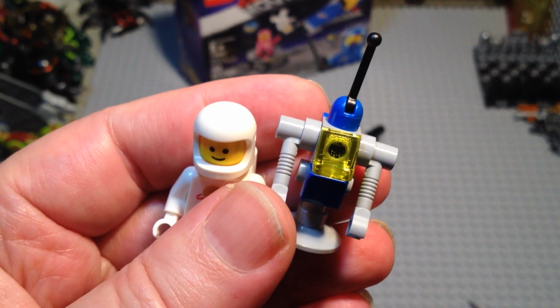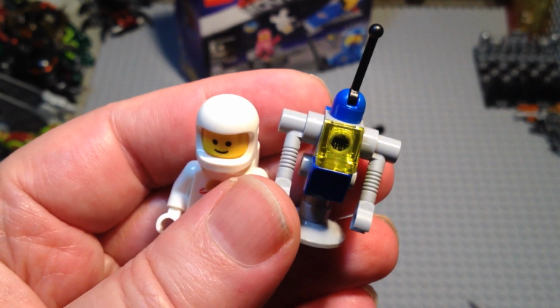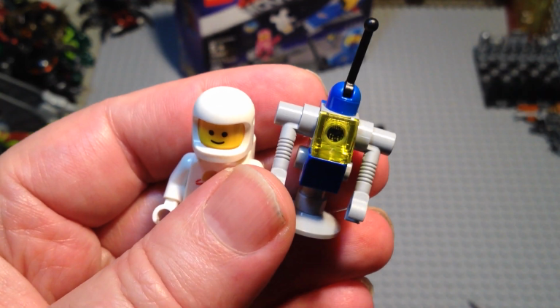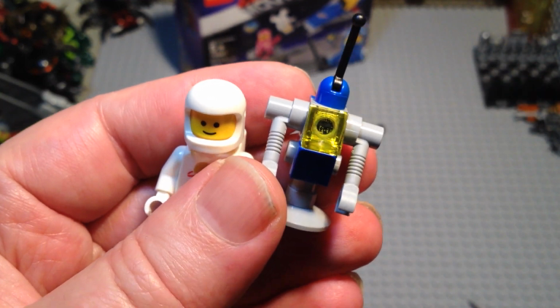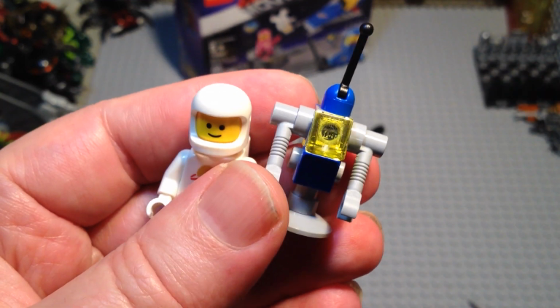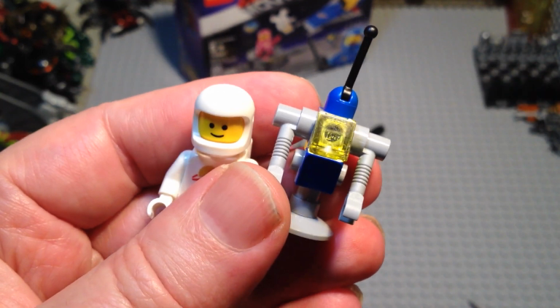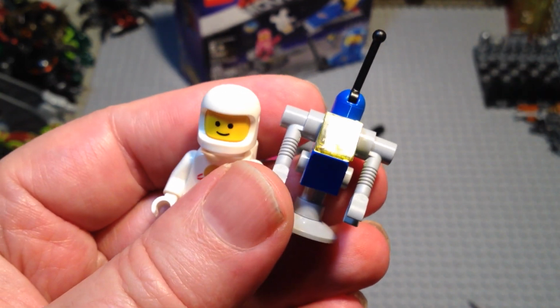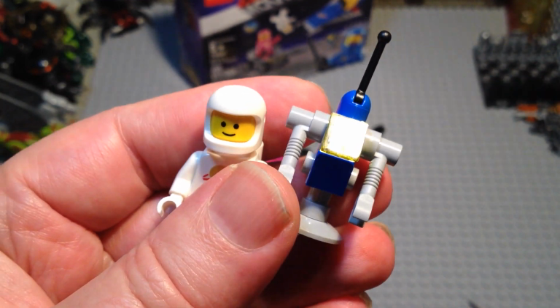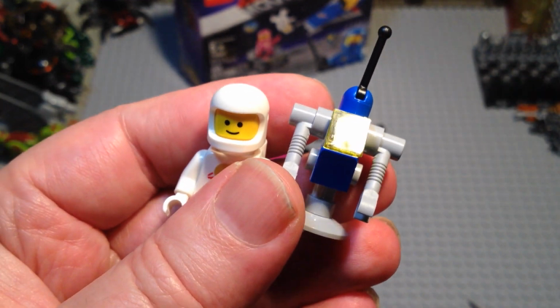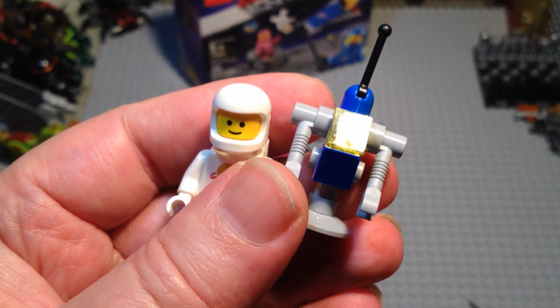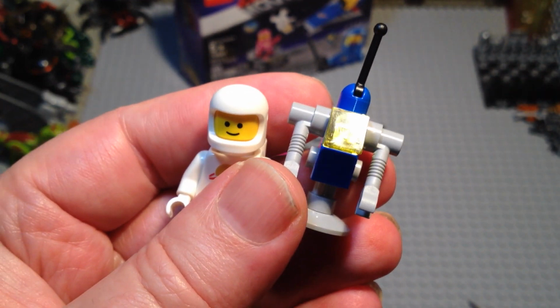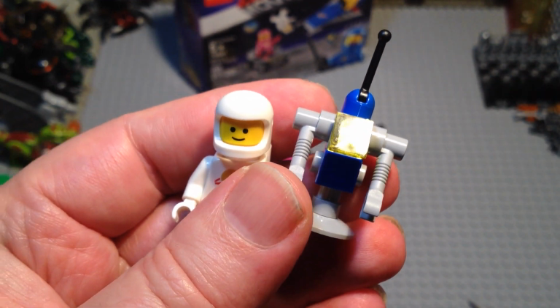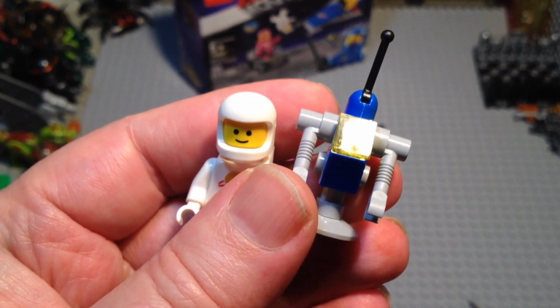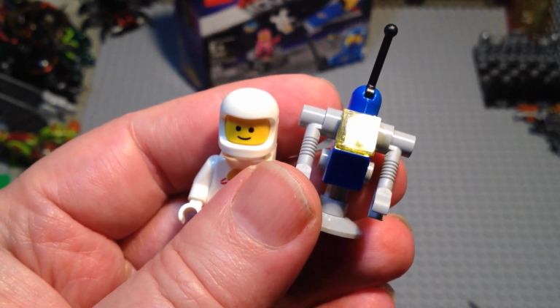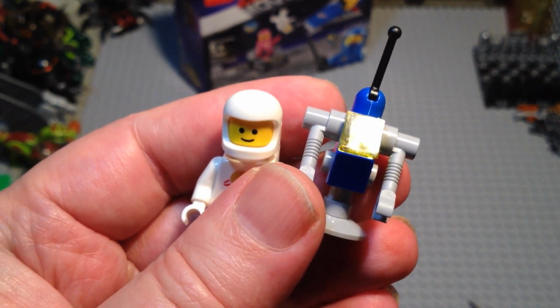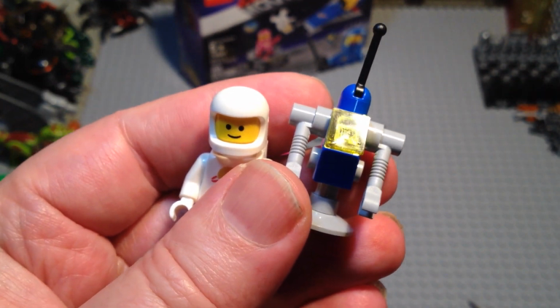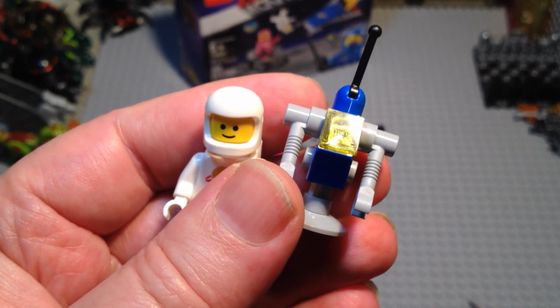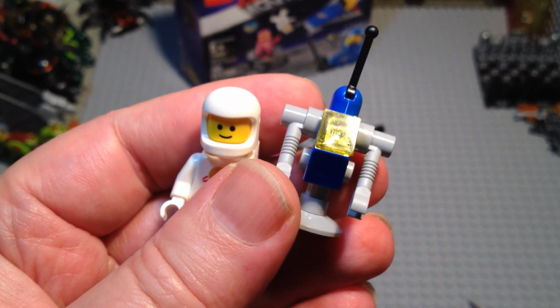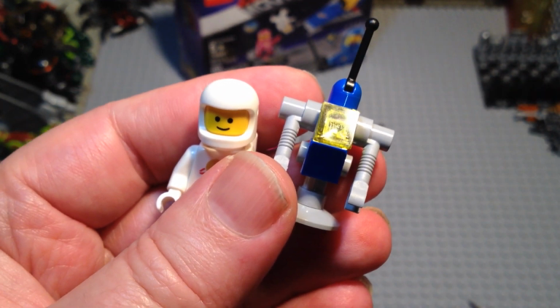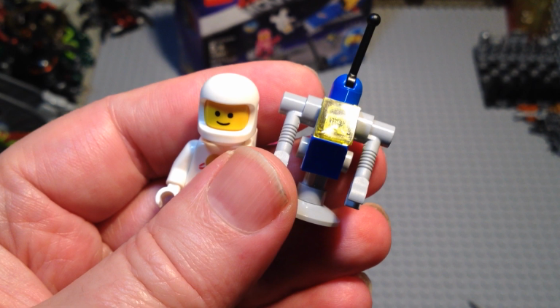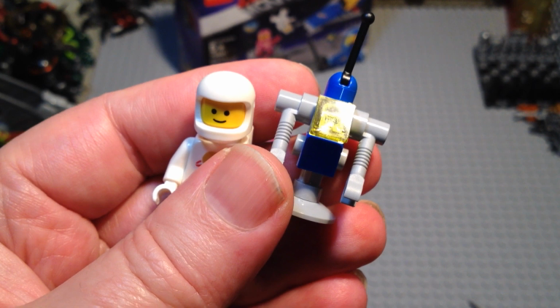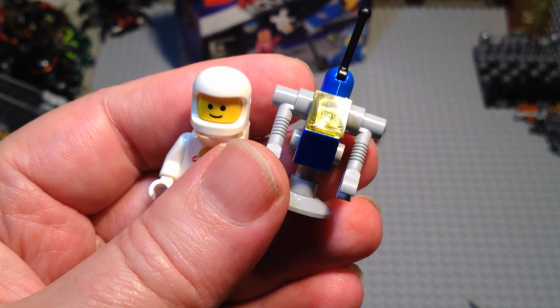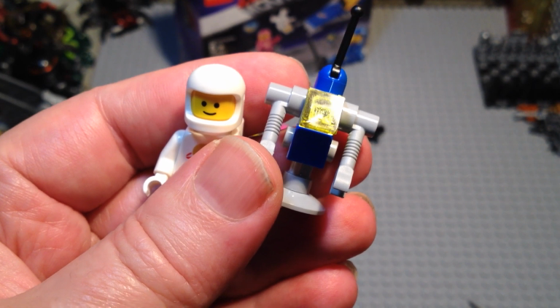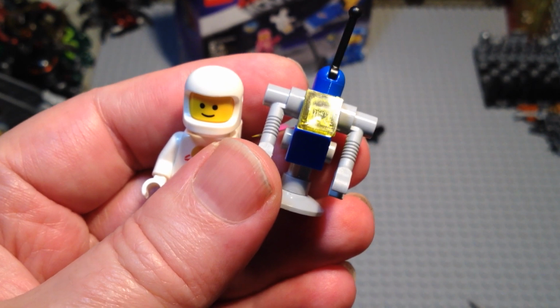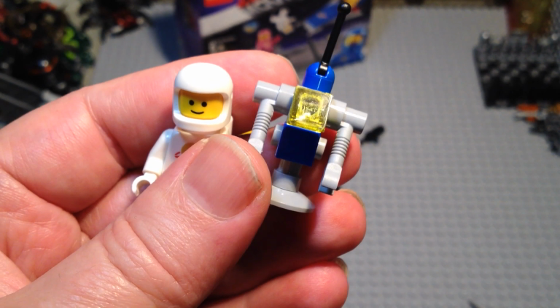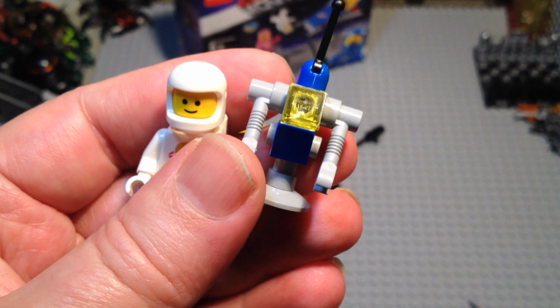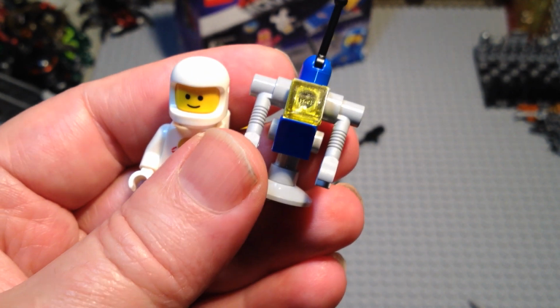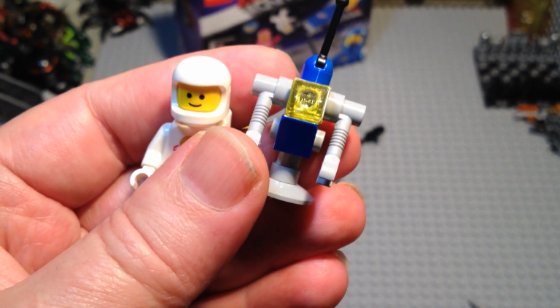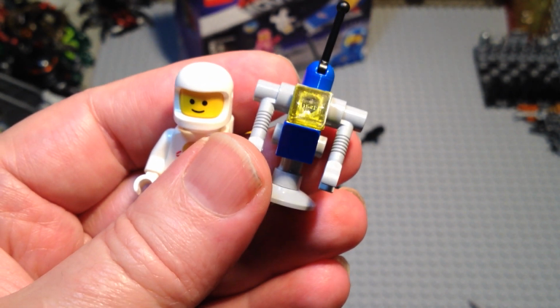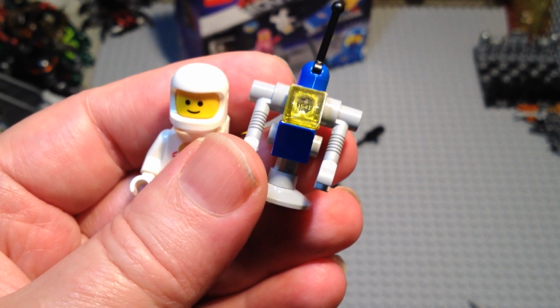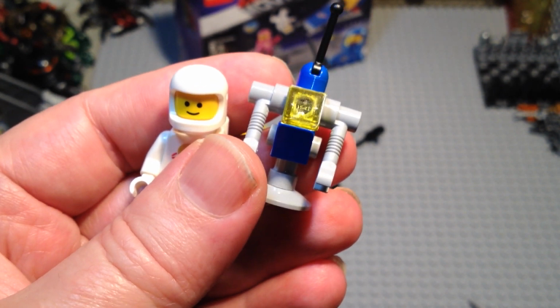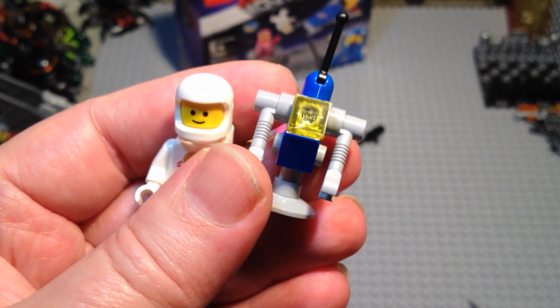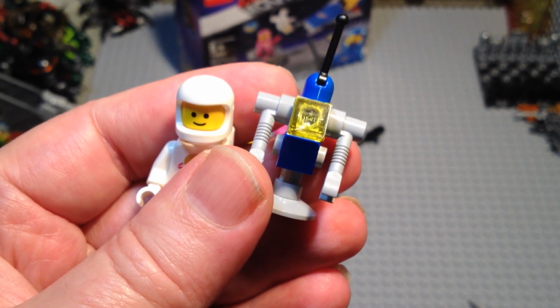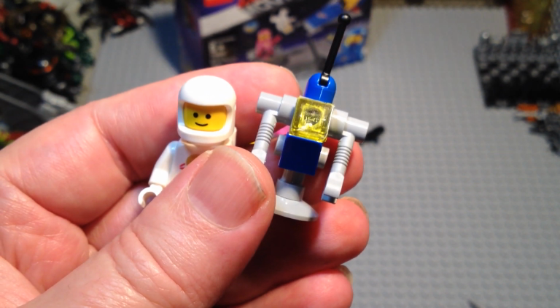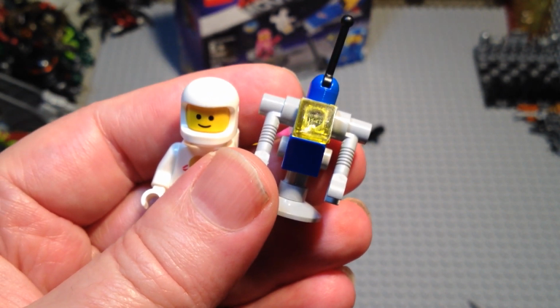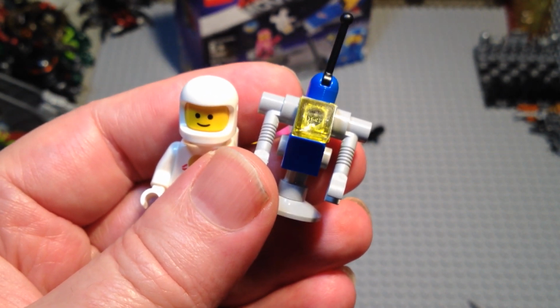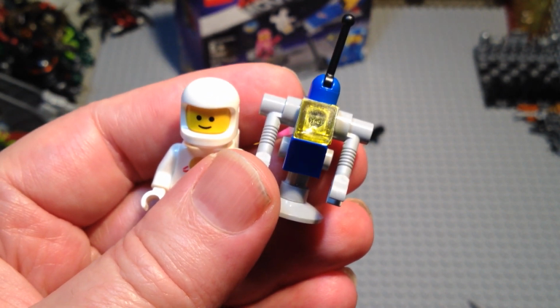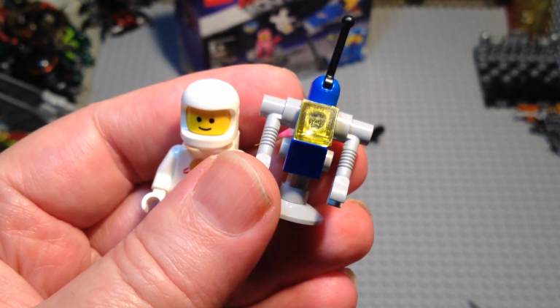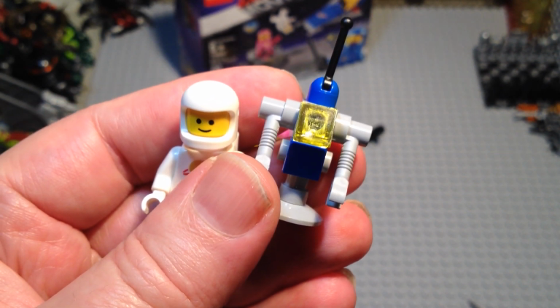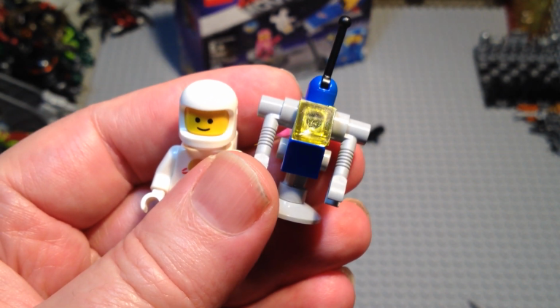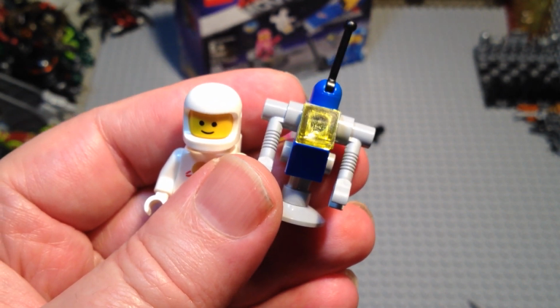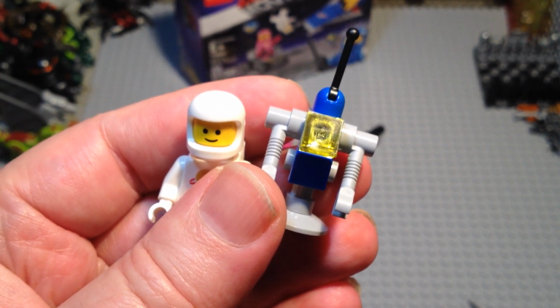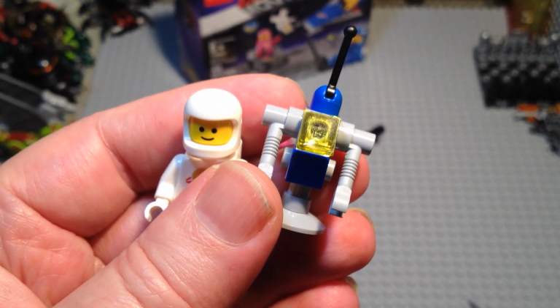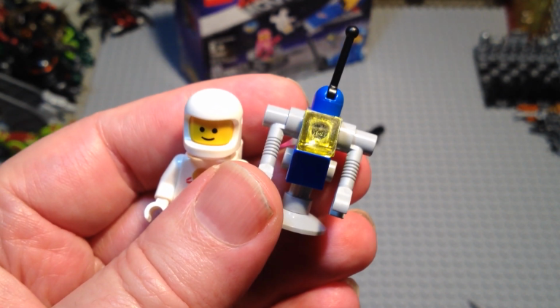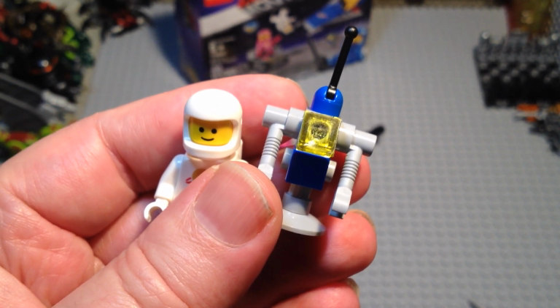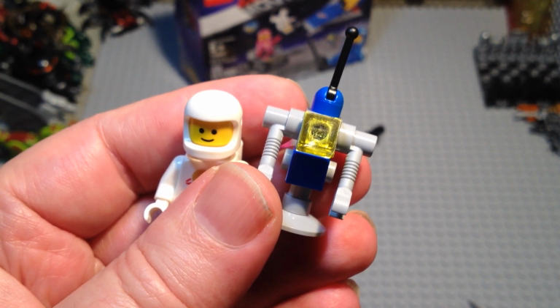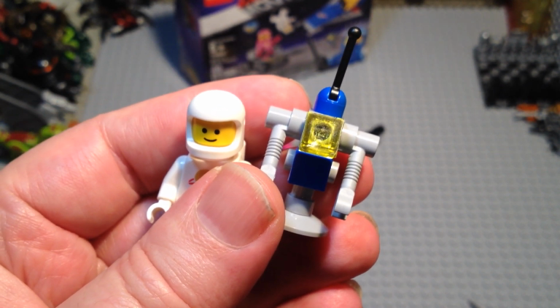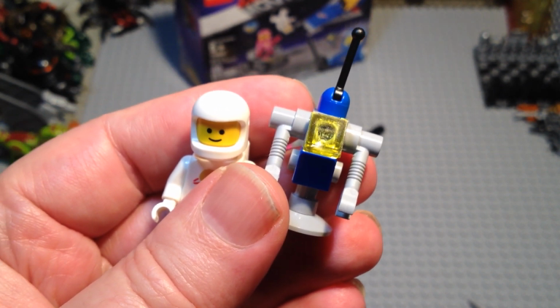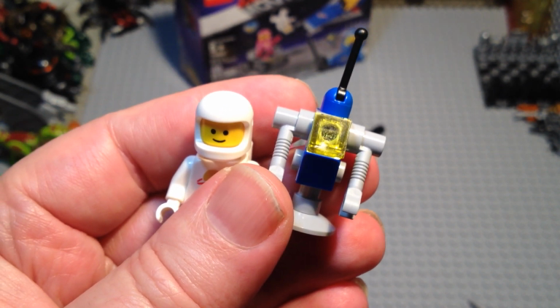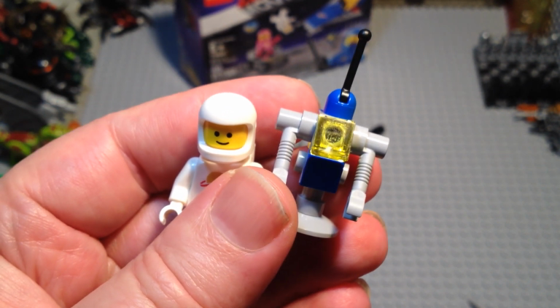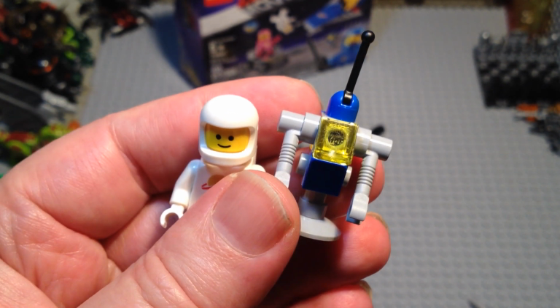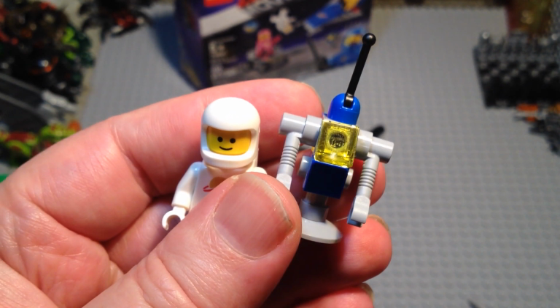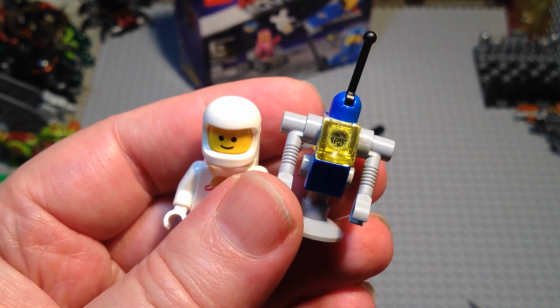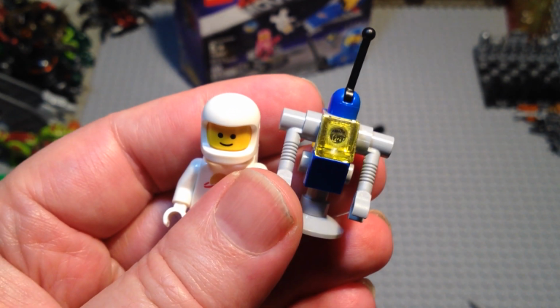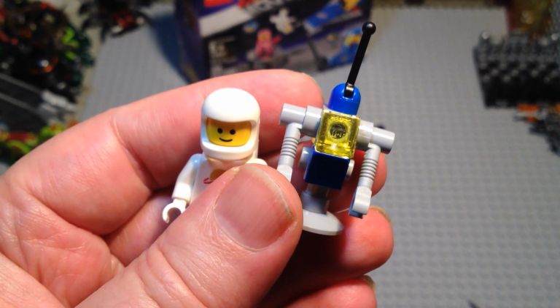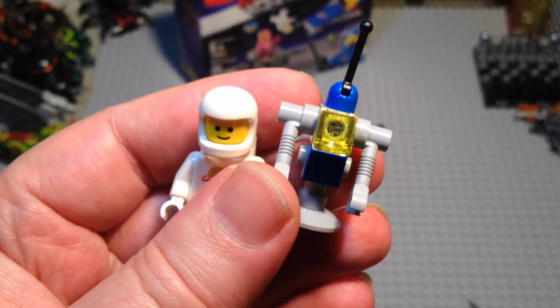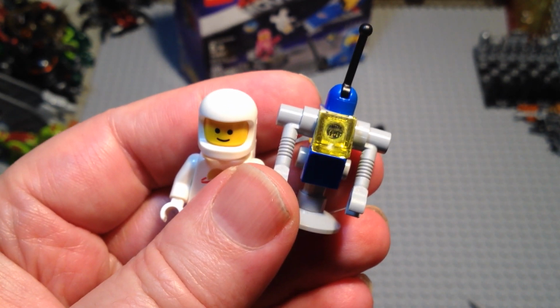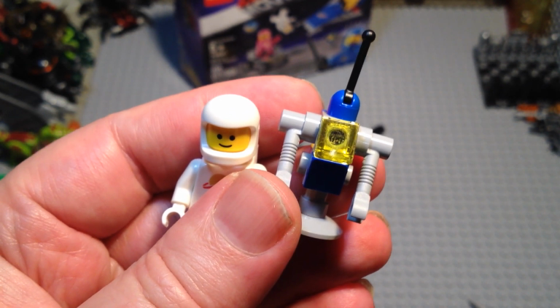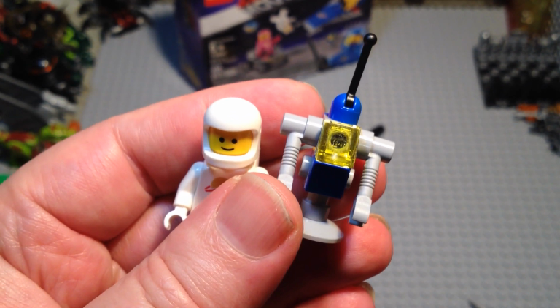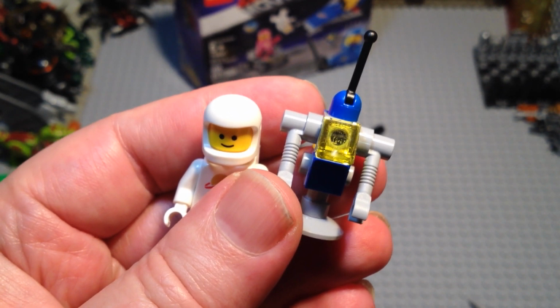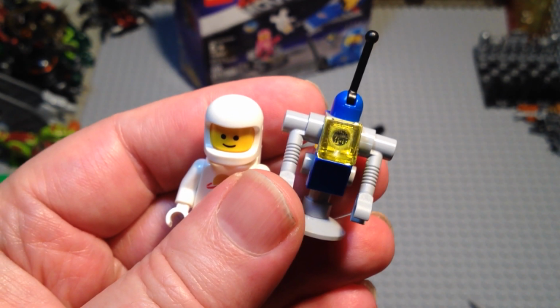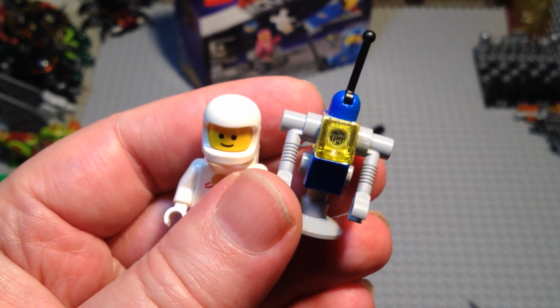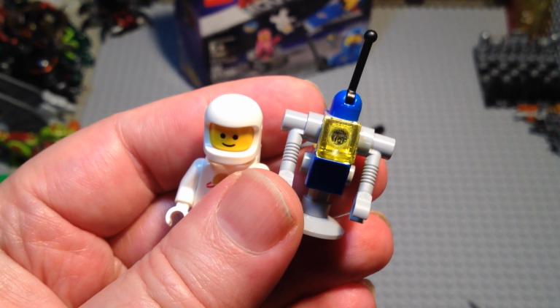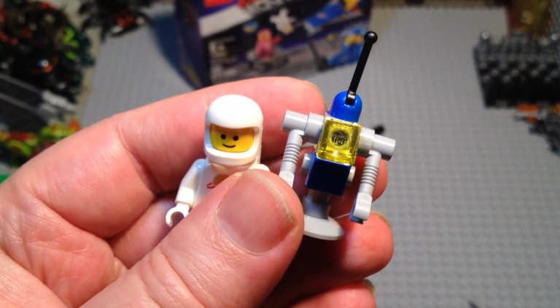That was my opening of the Lego Movie 2, Benny's Space Squad. Thanks for watching.